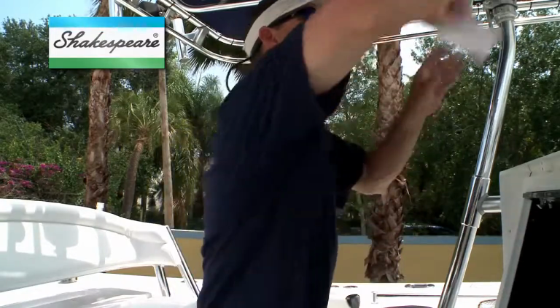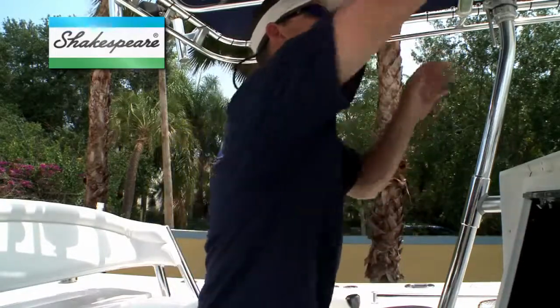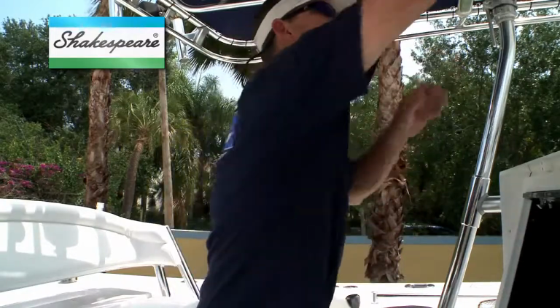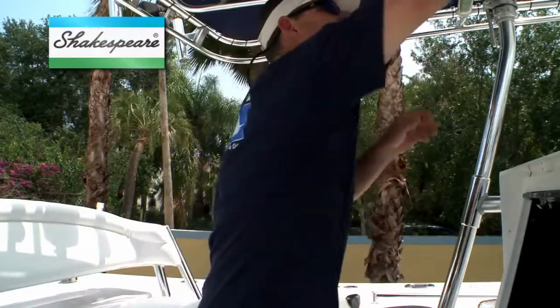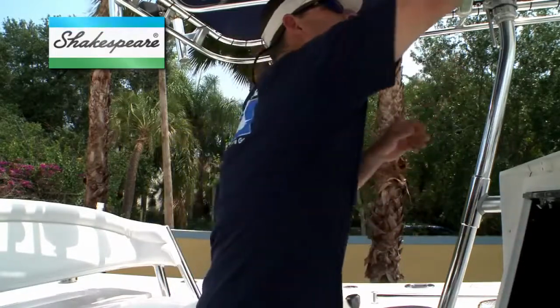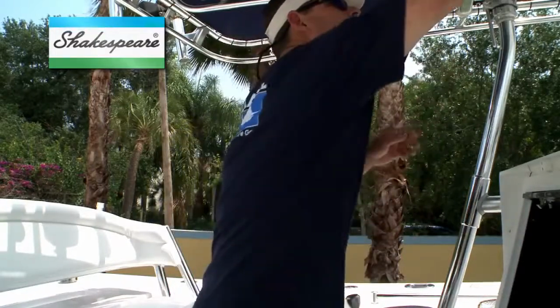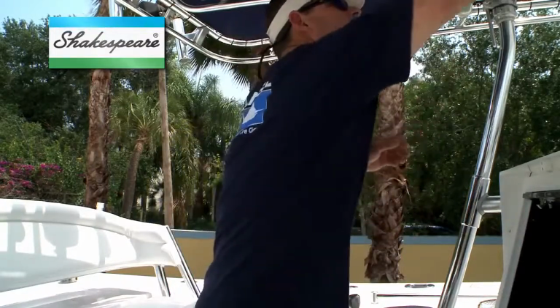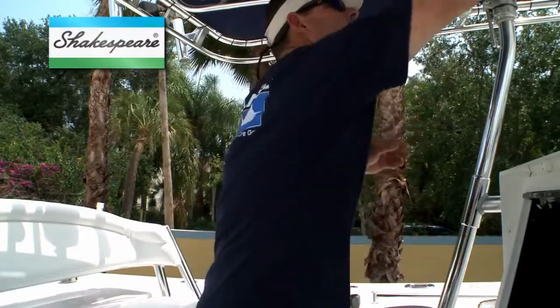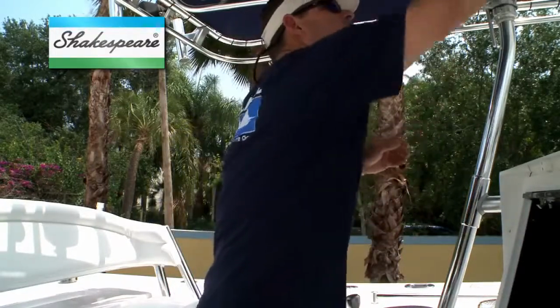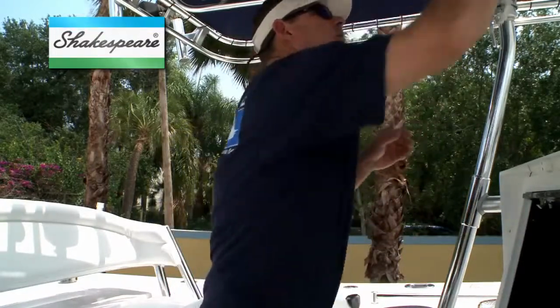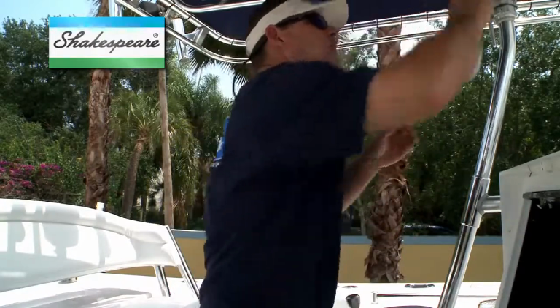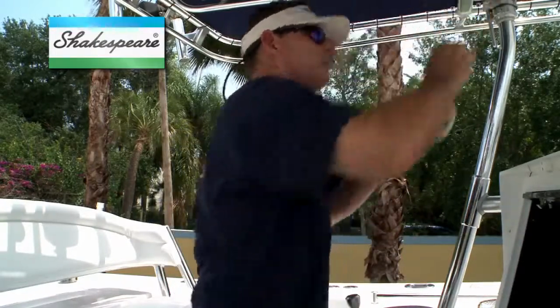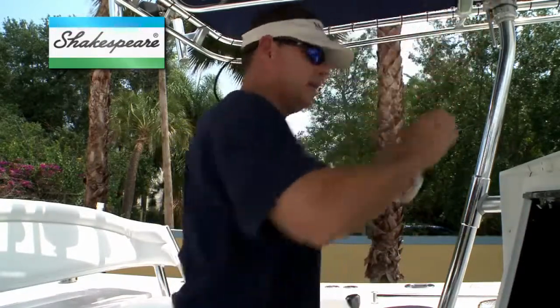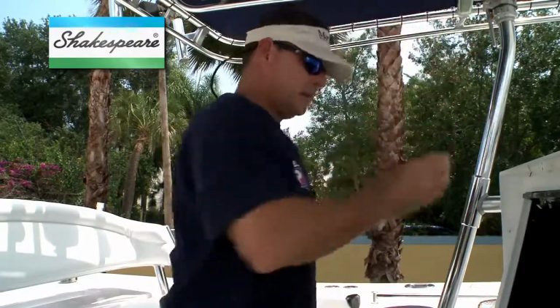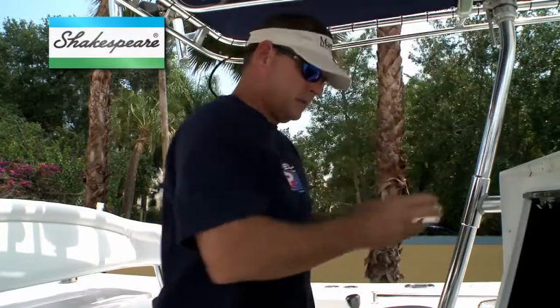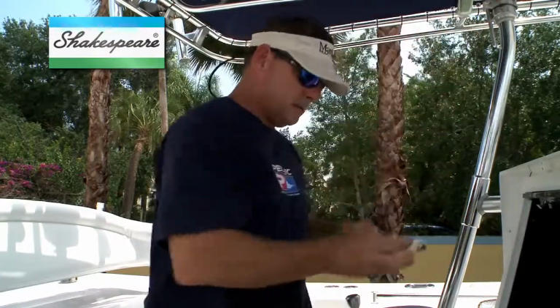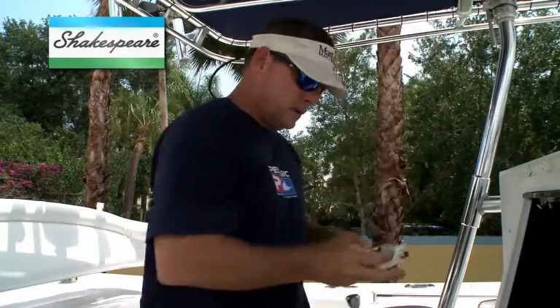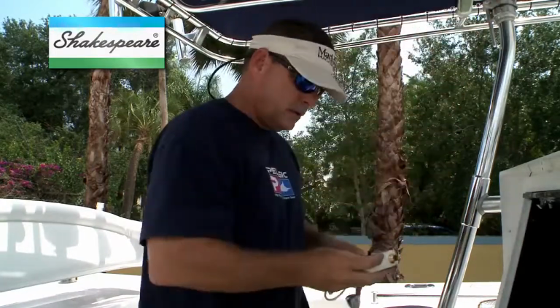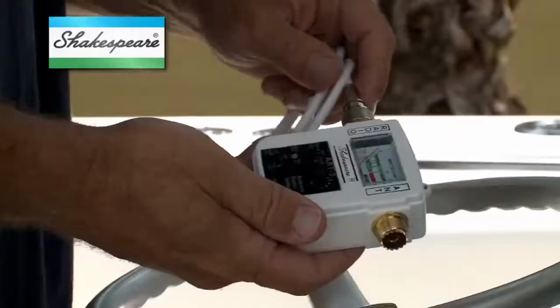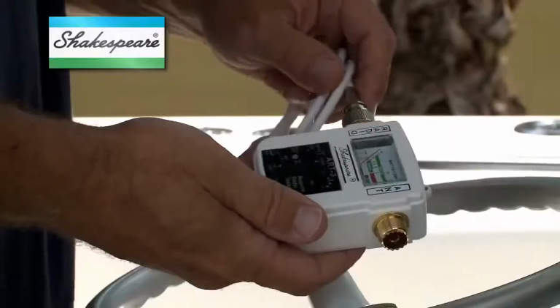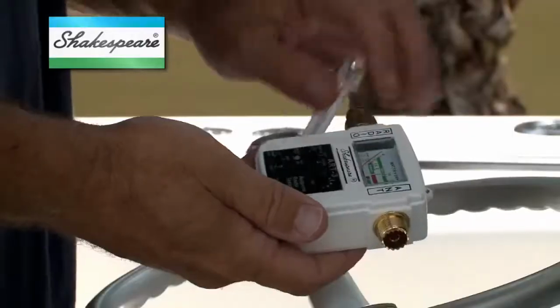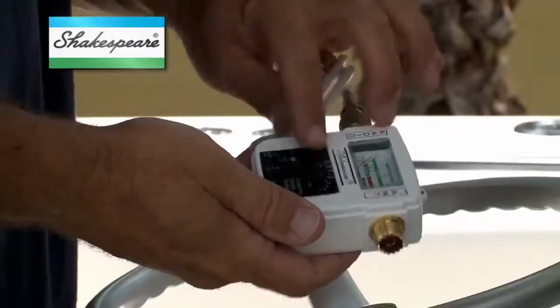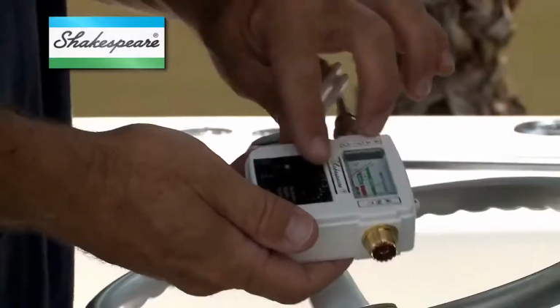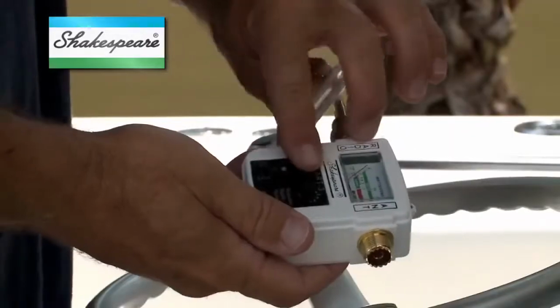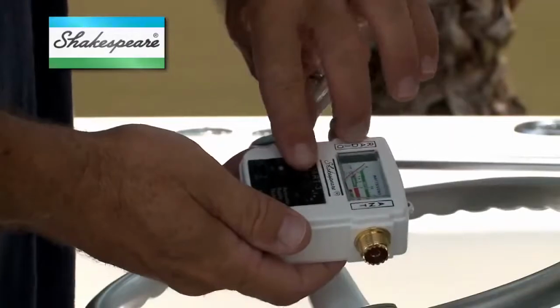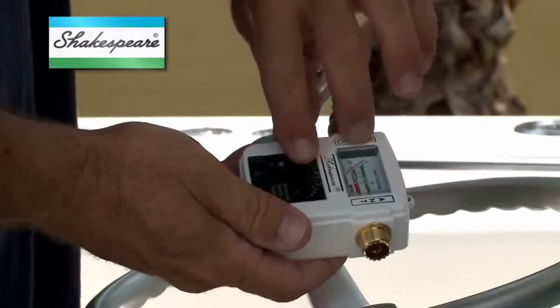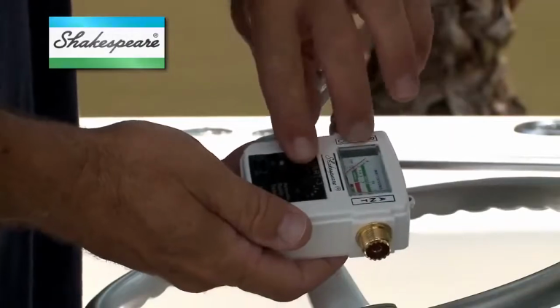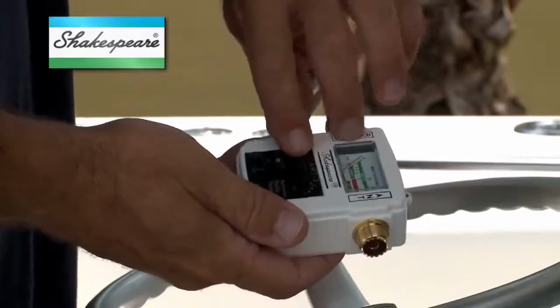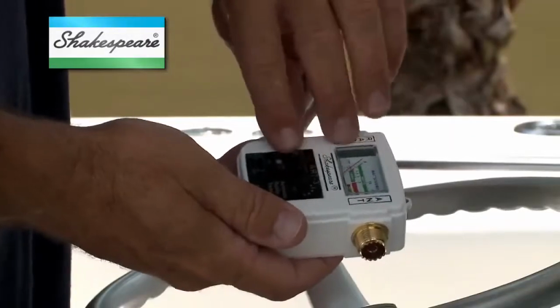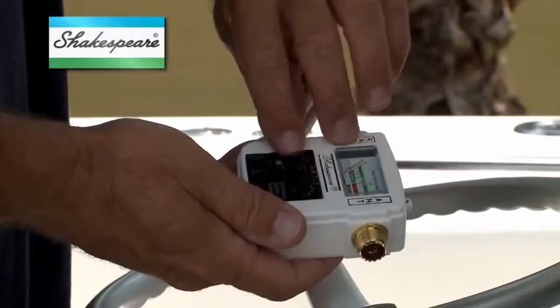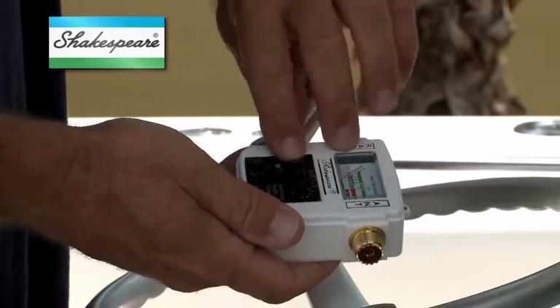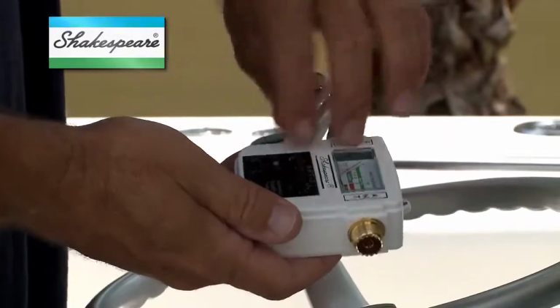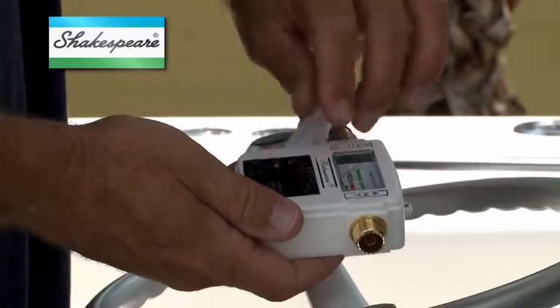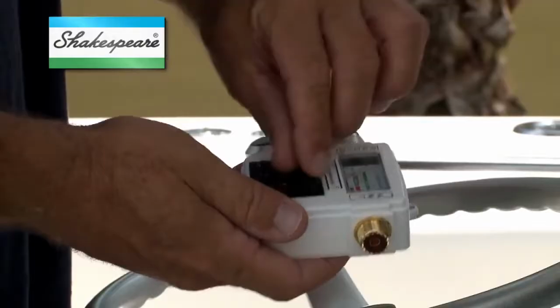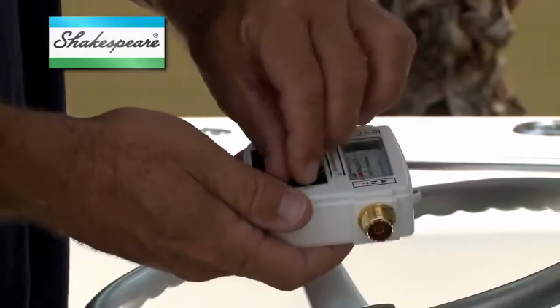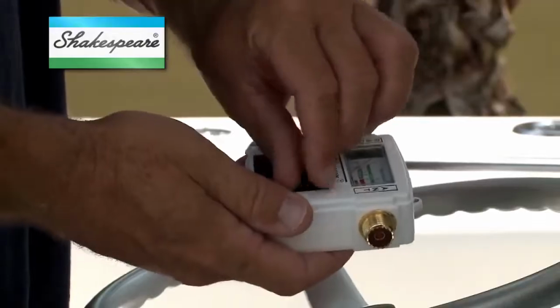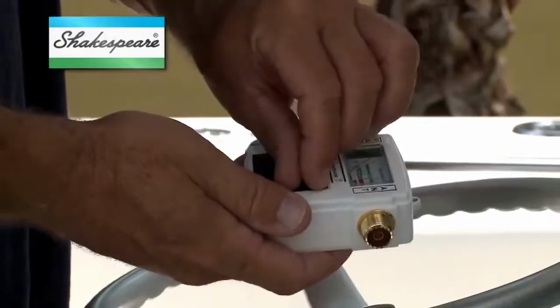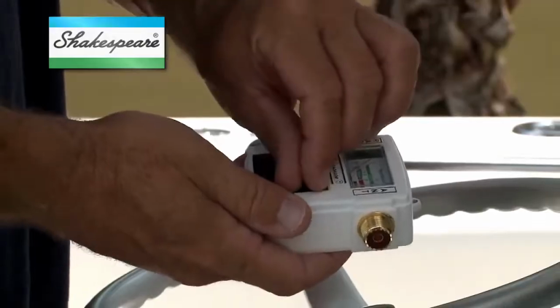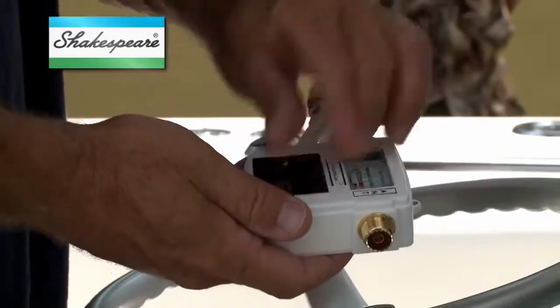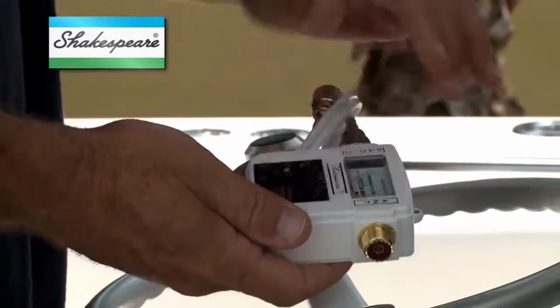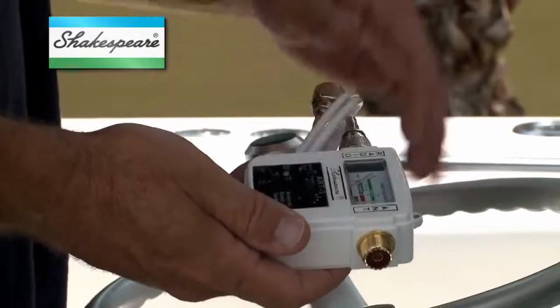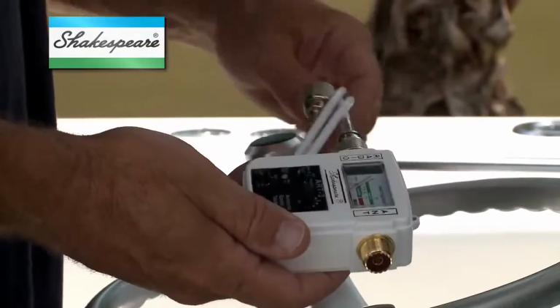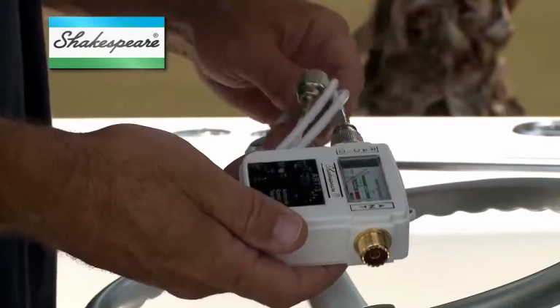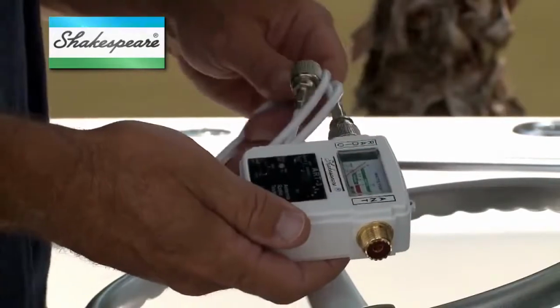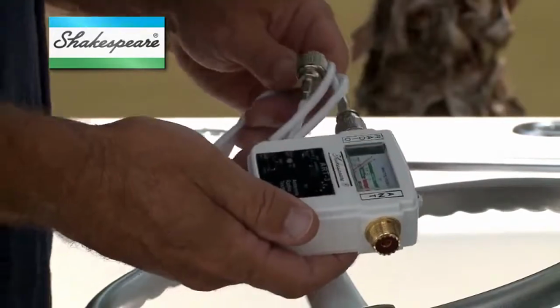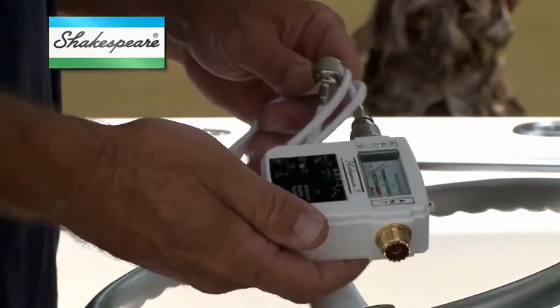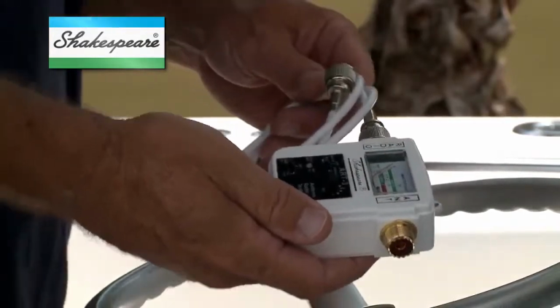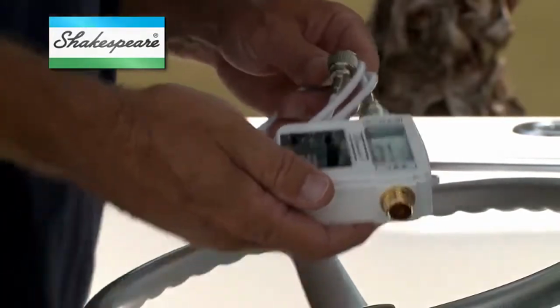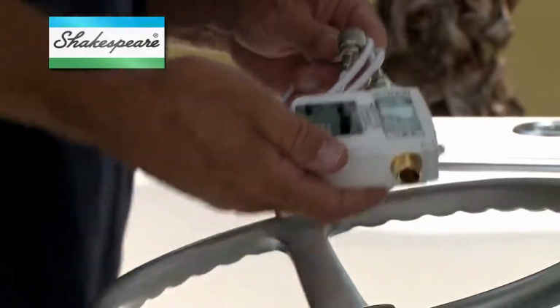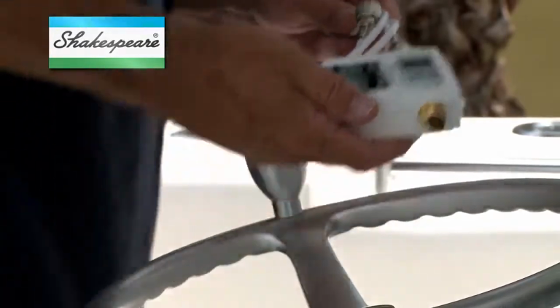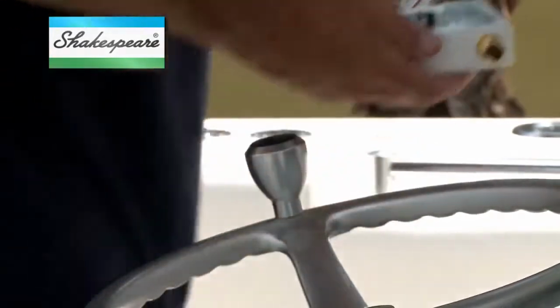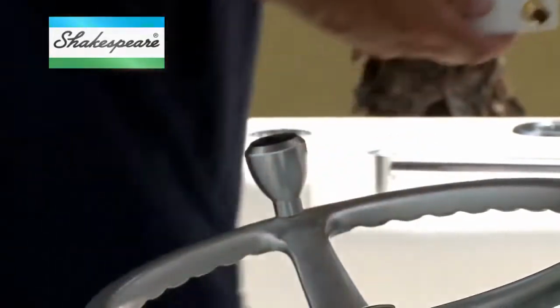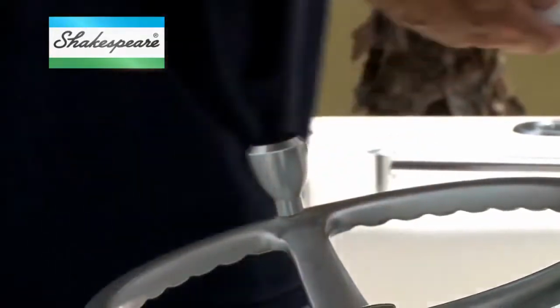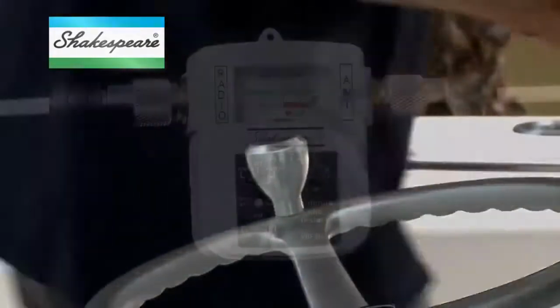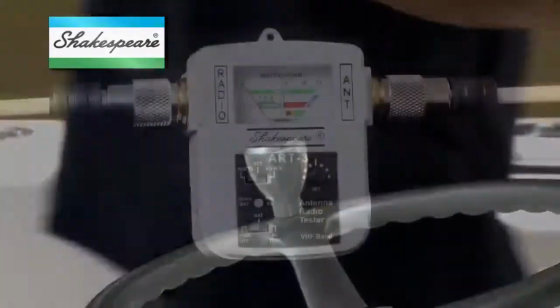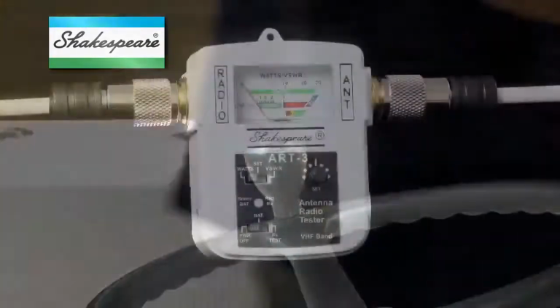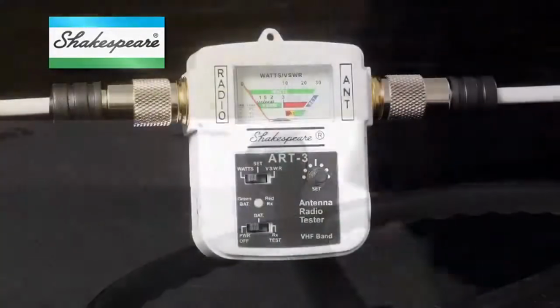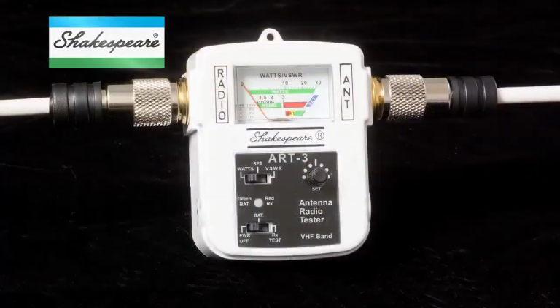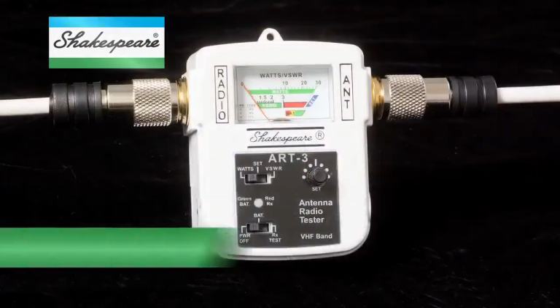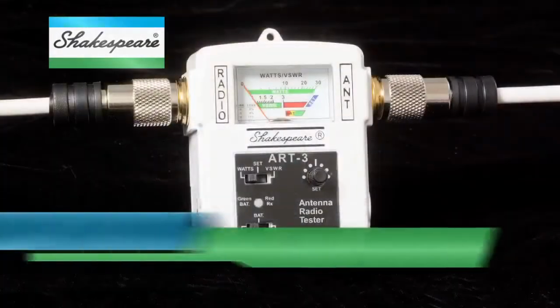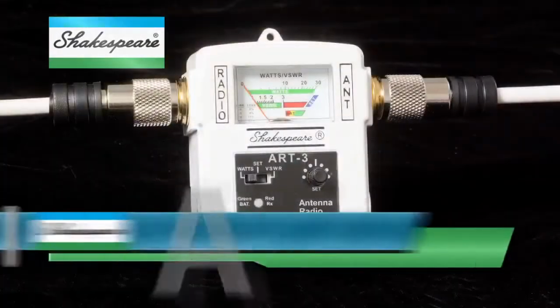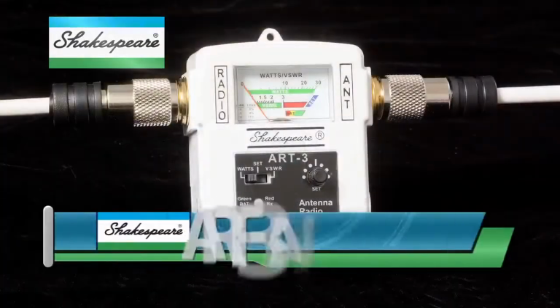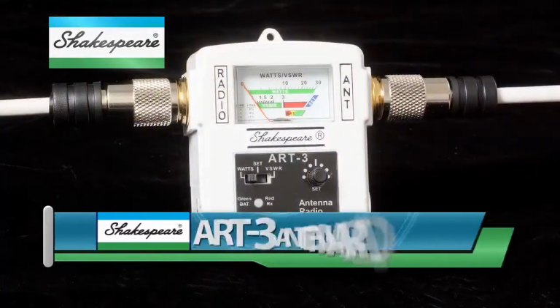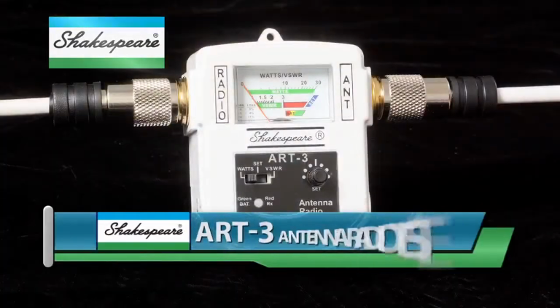Bear in mind that this test doesn't check the antenna for proper operation. For that, you need an SWR meter.